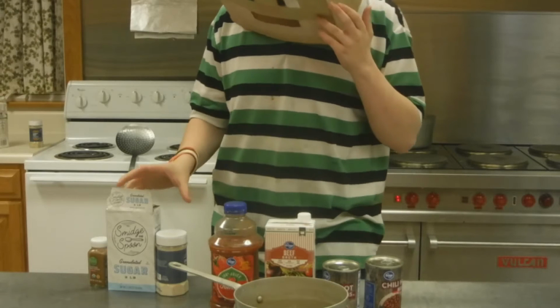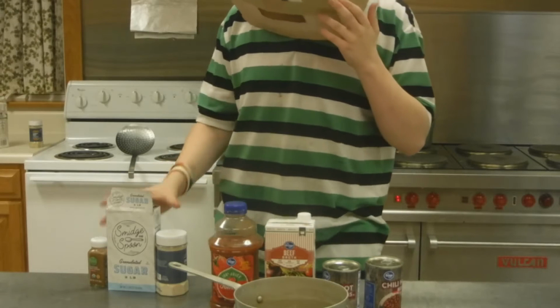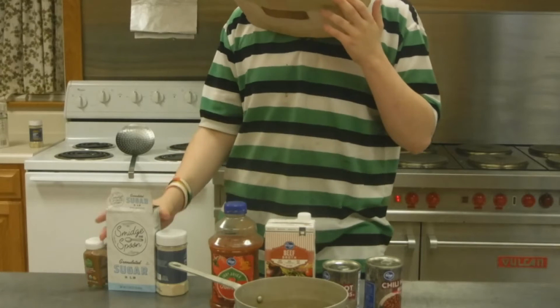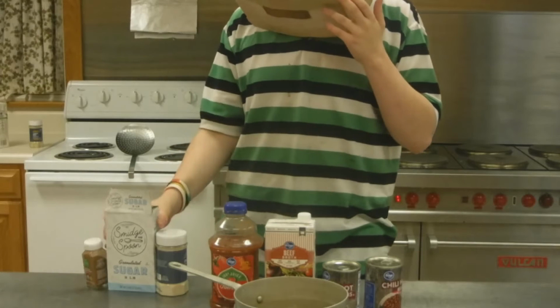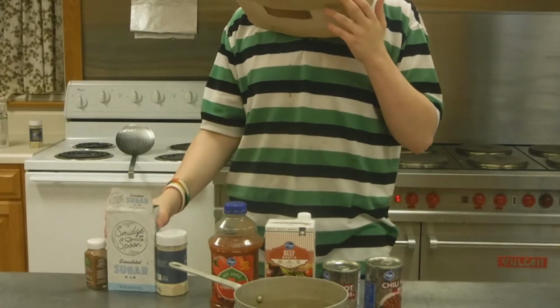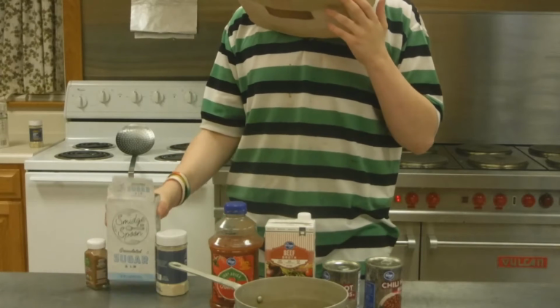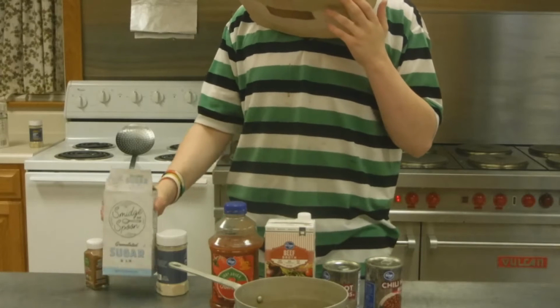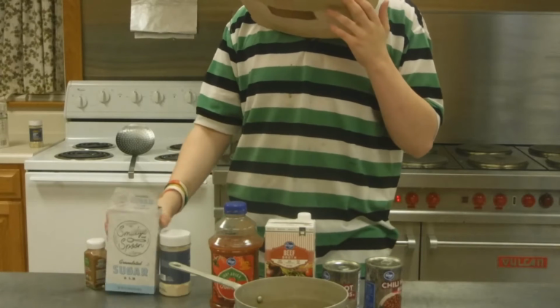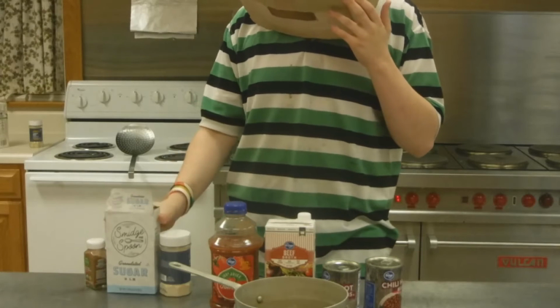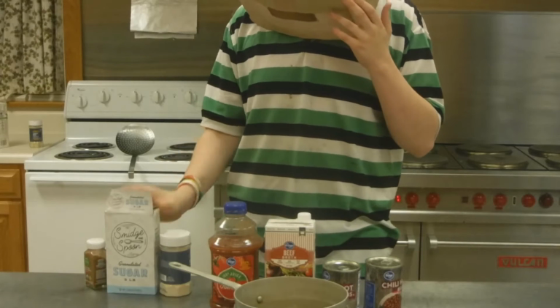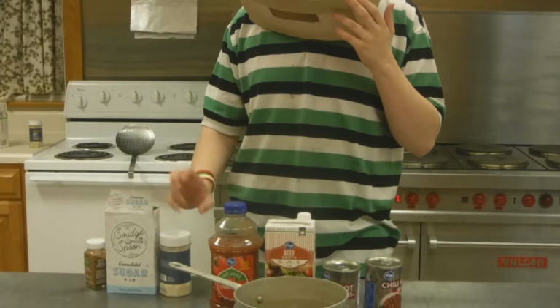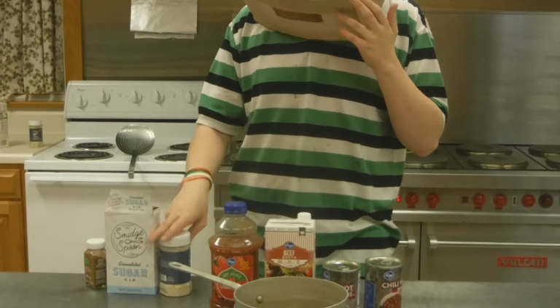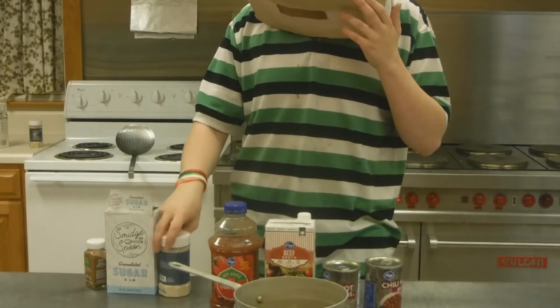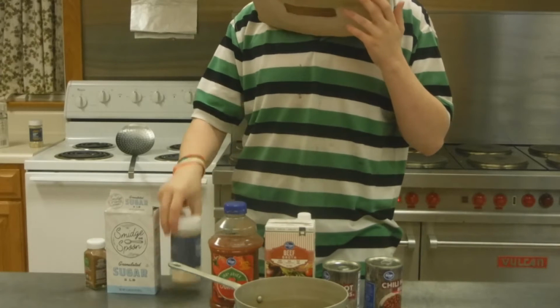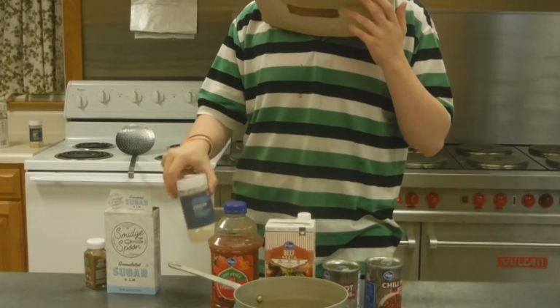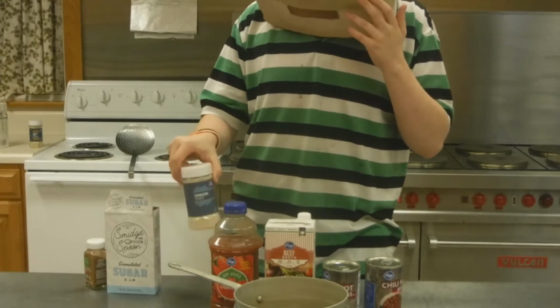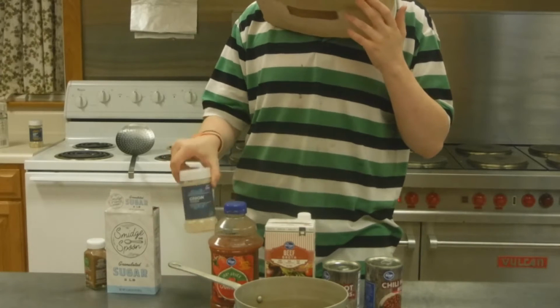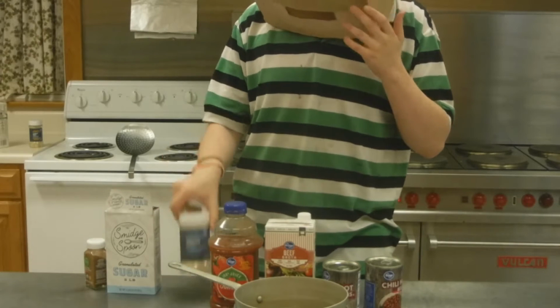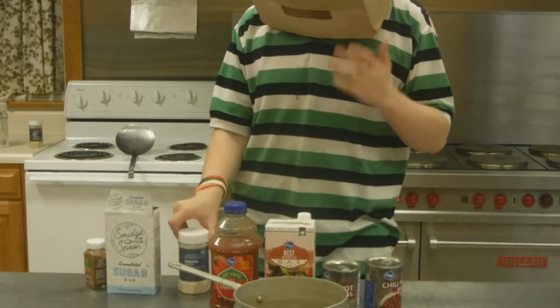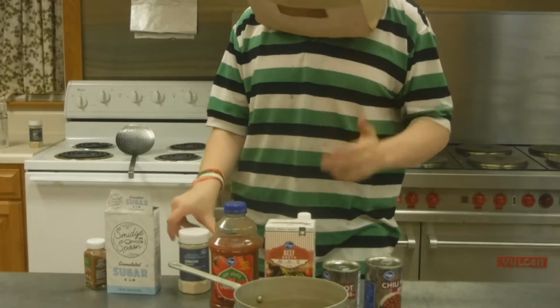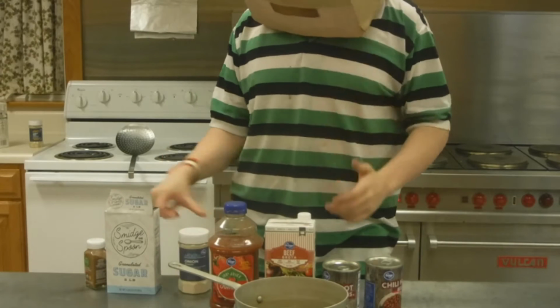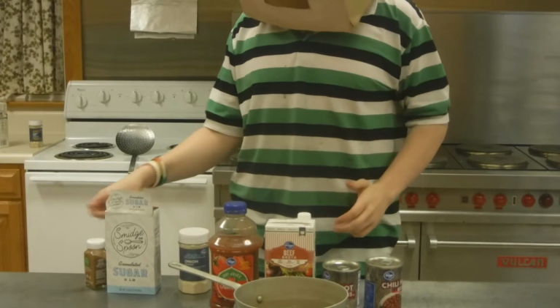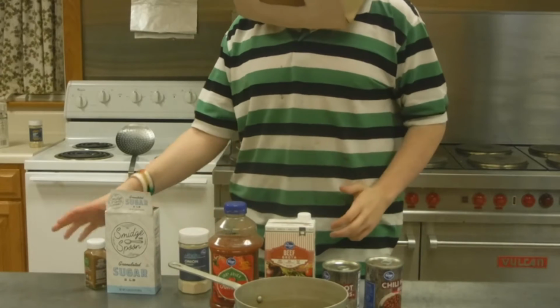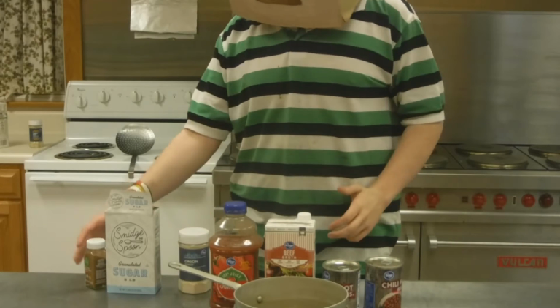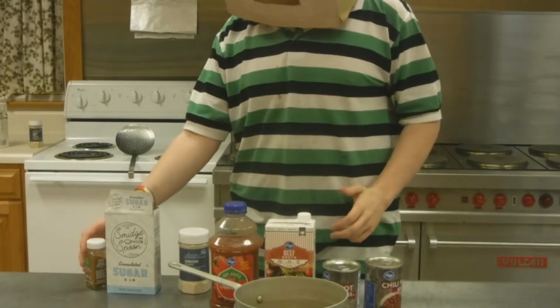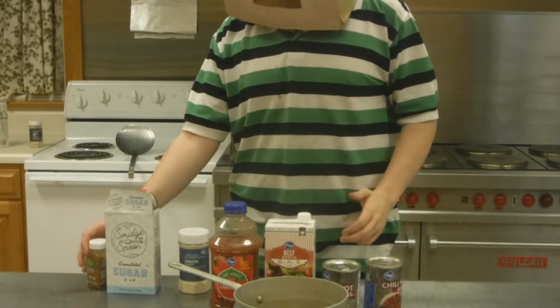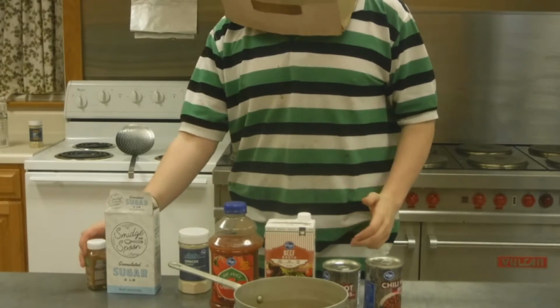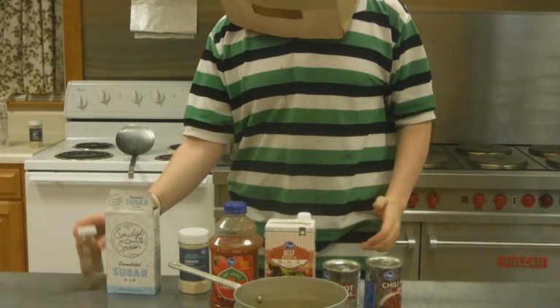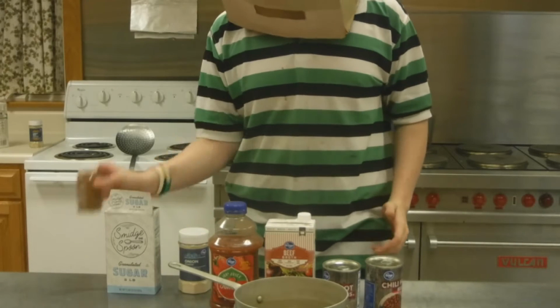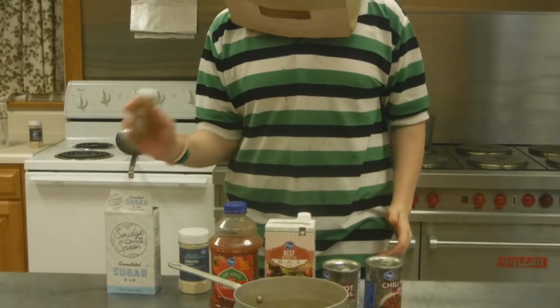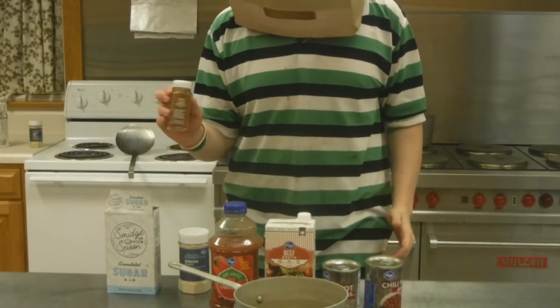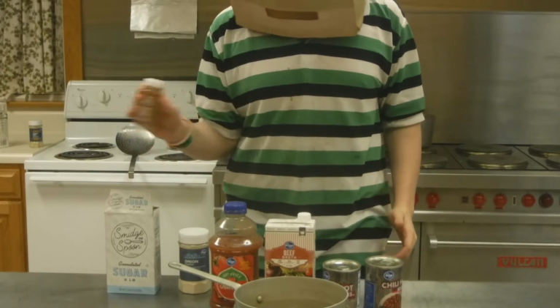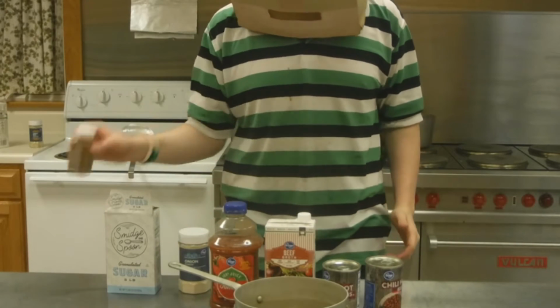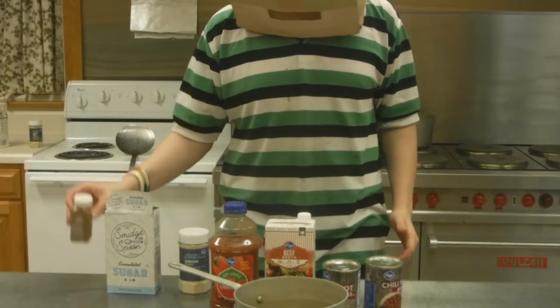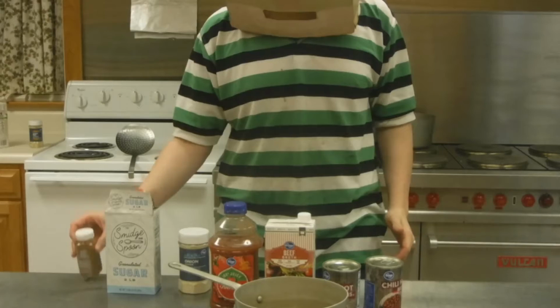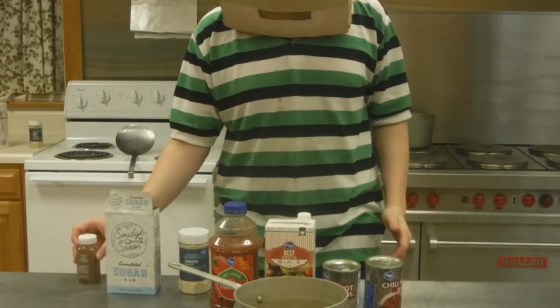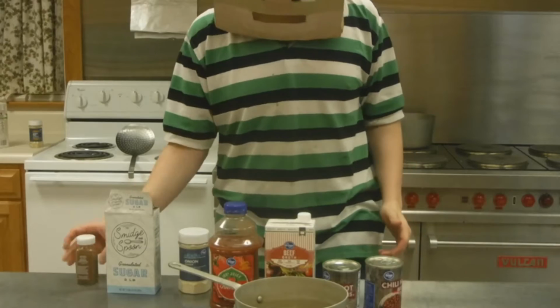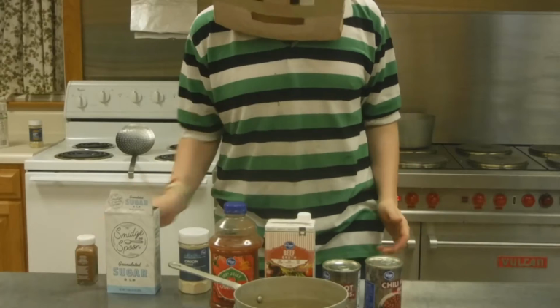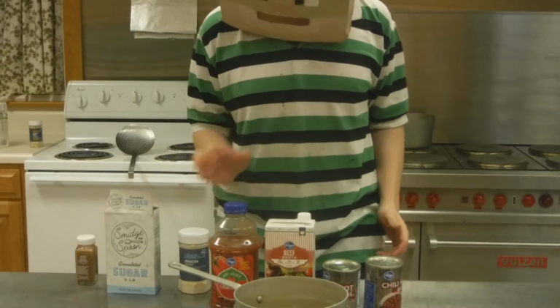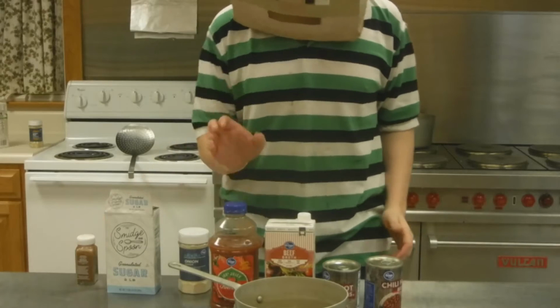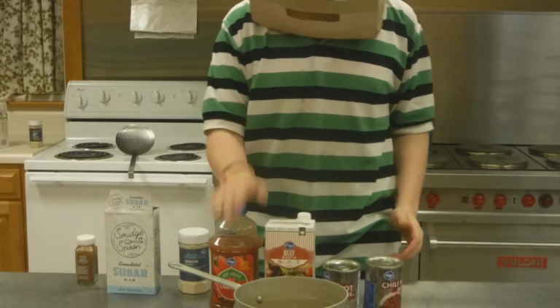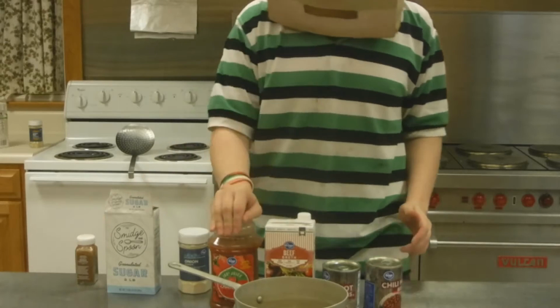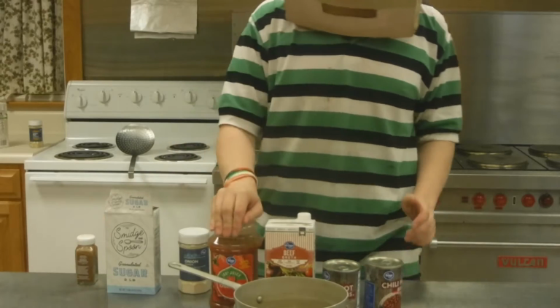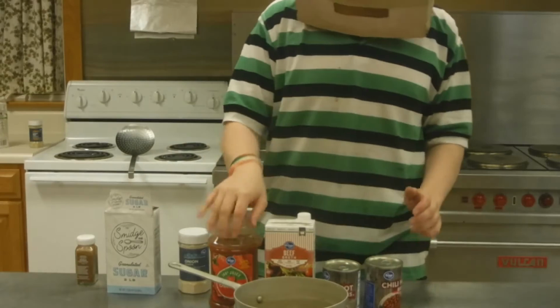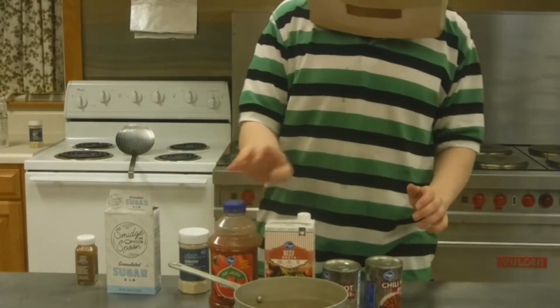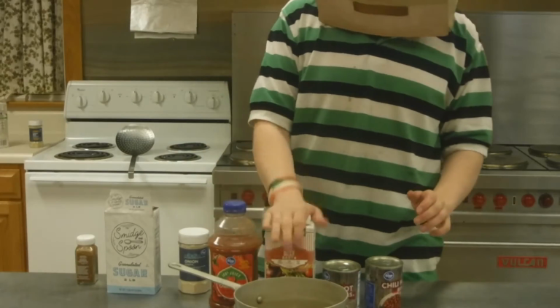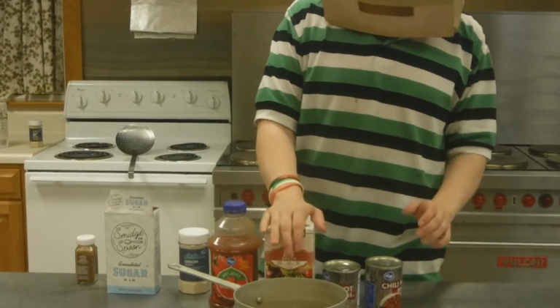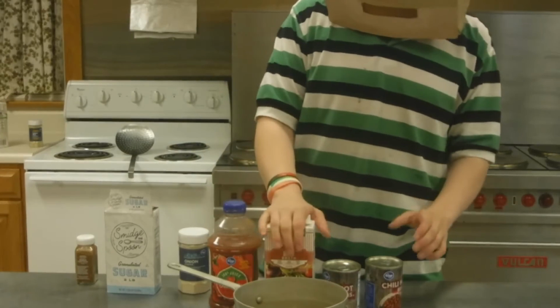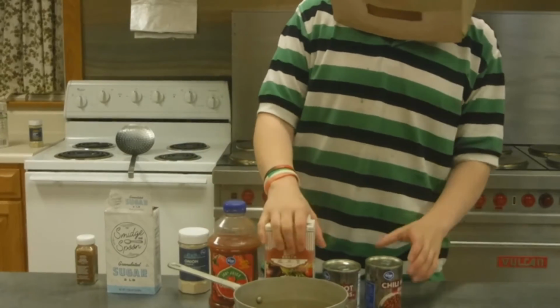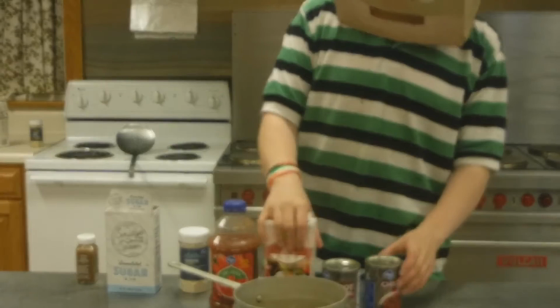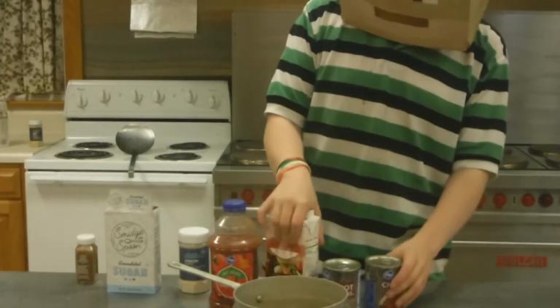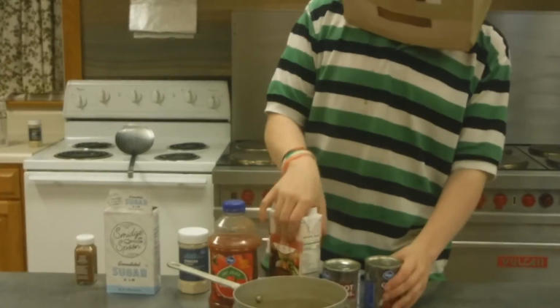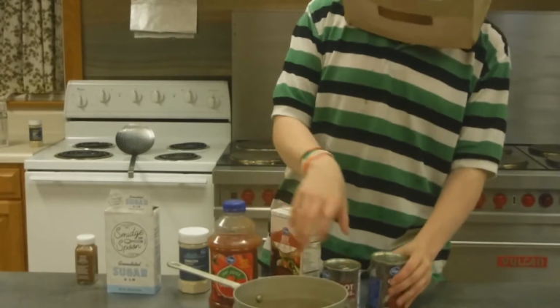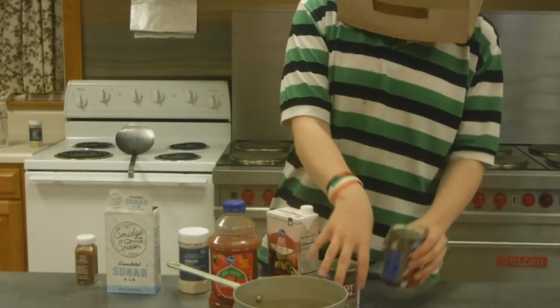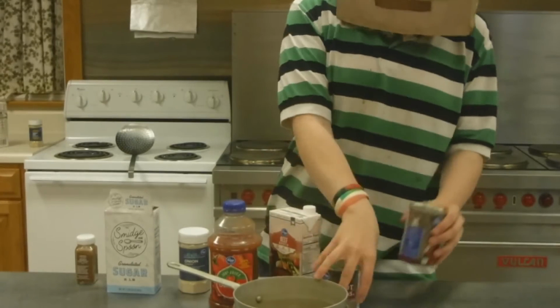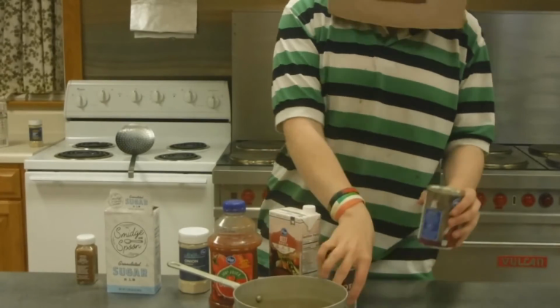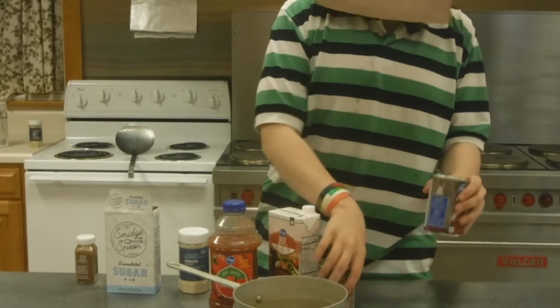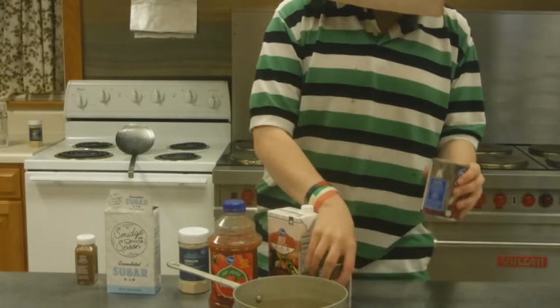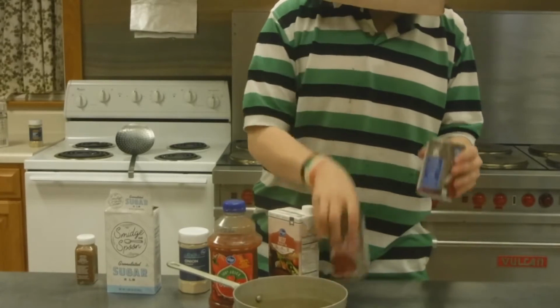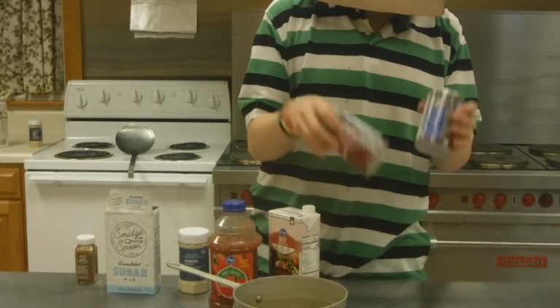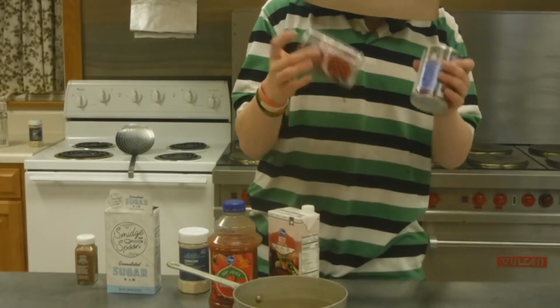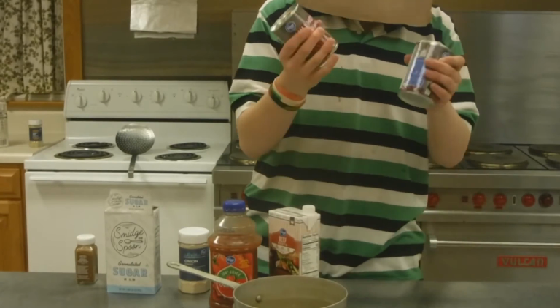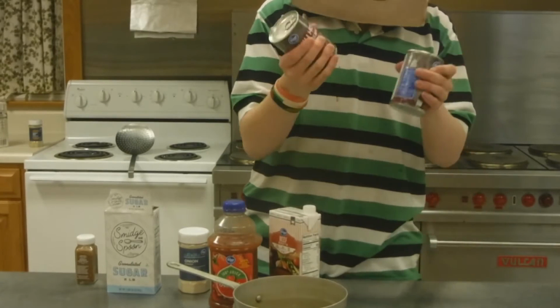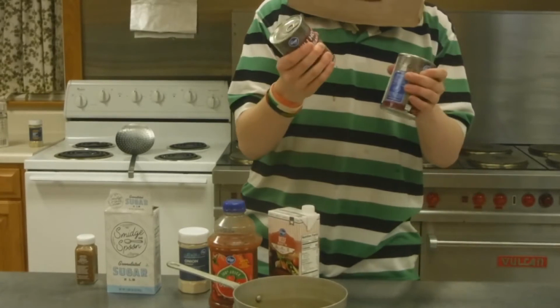What you're going to need is some sugar, onion powder, a bit of cayenne pepper, tomato juice, beef broth, and two cans of beans.